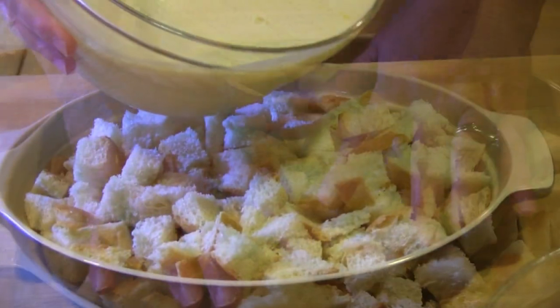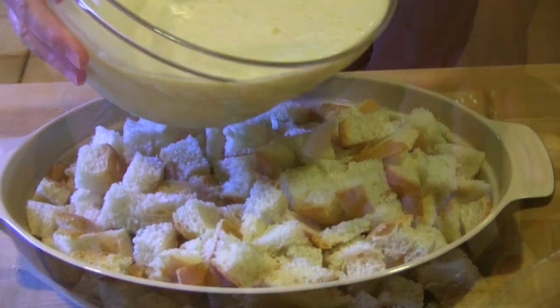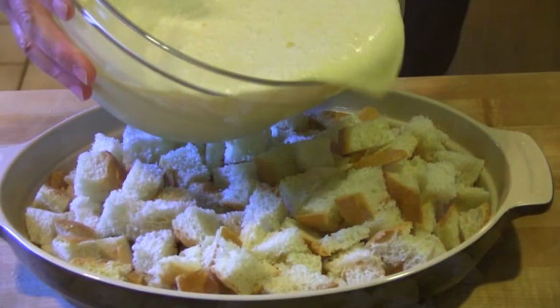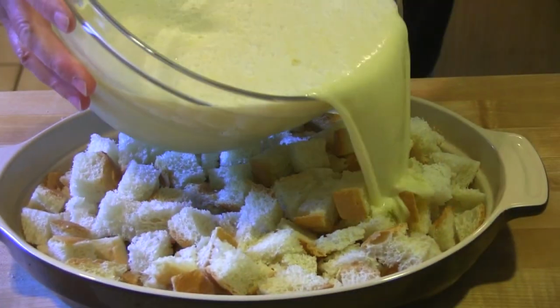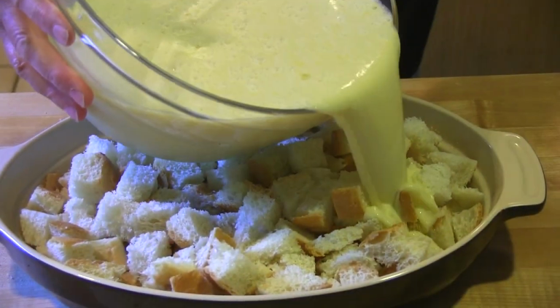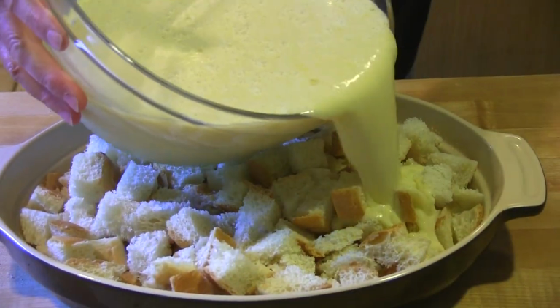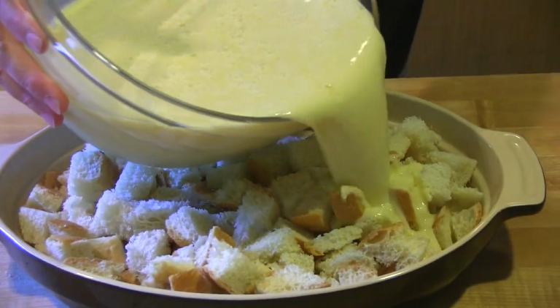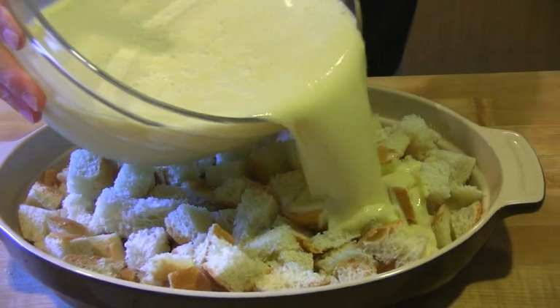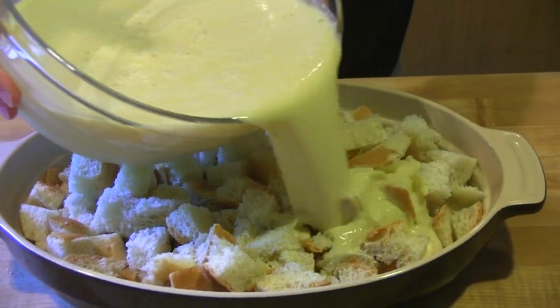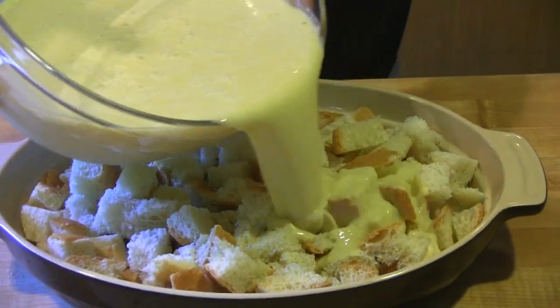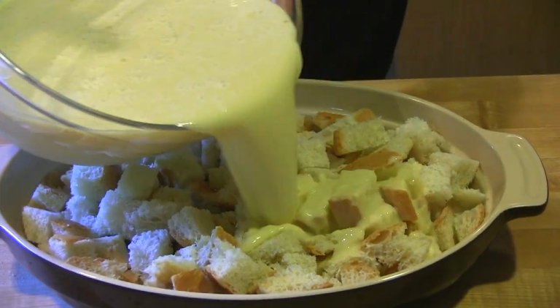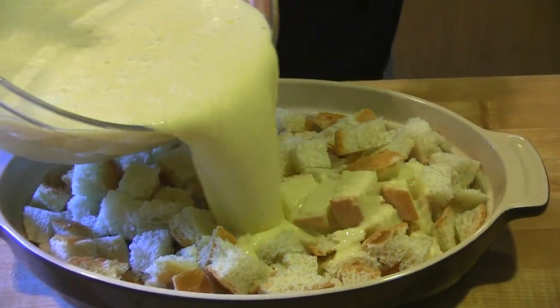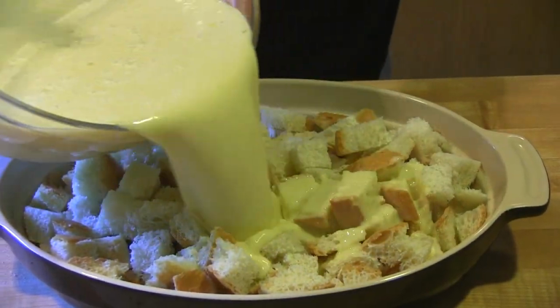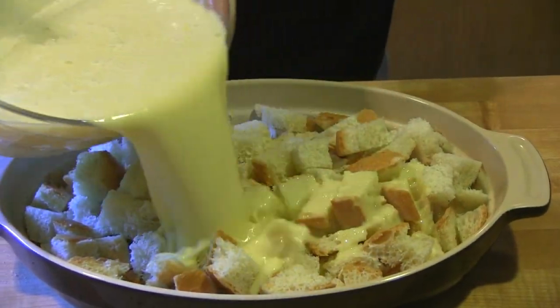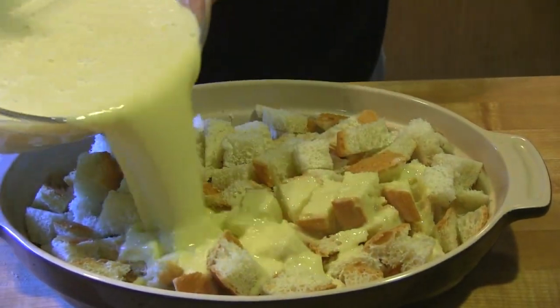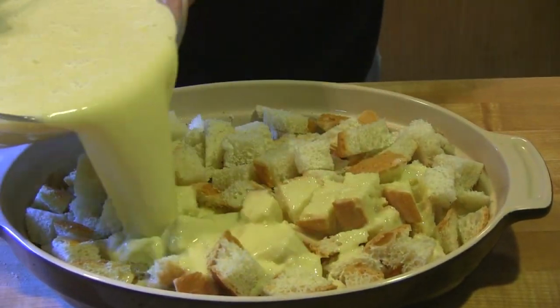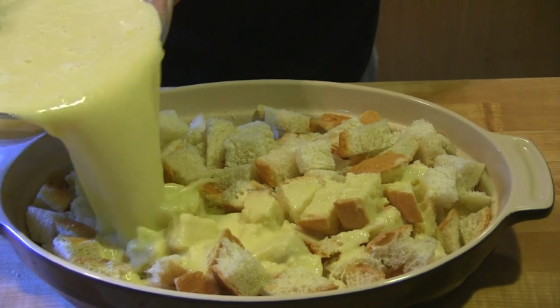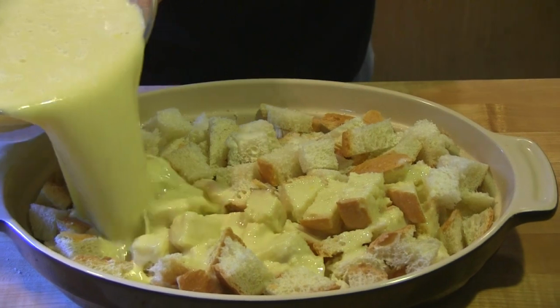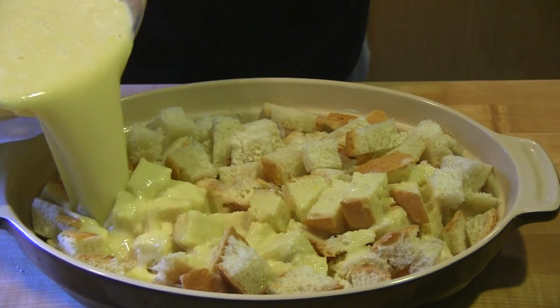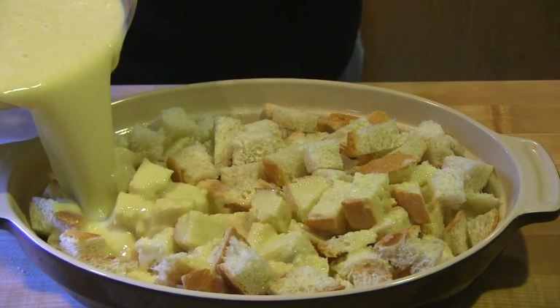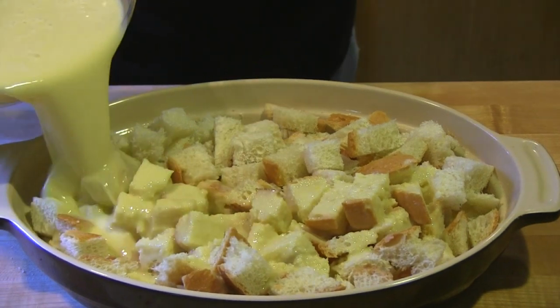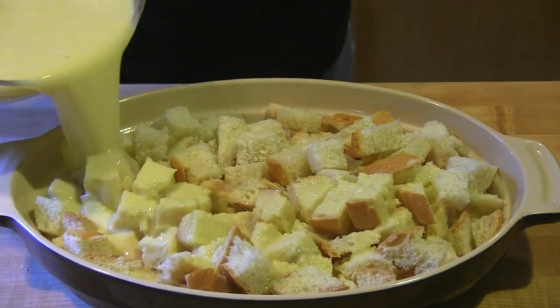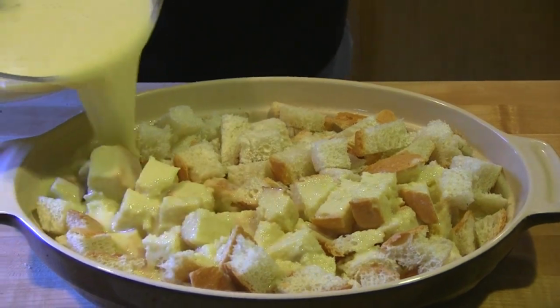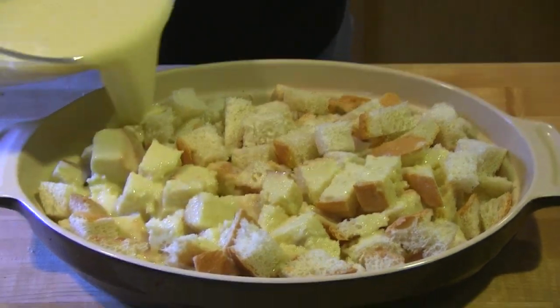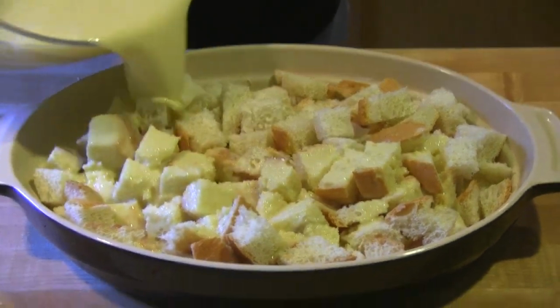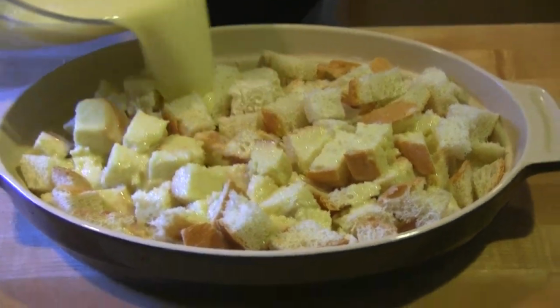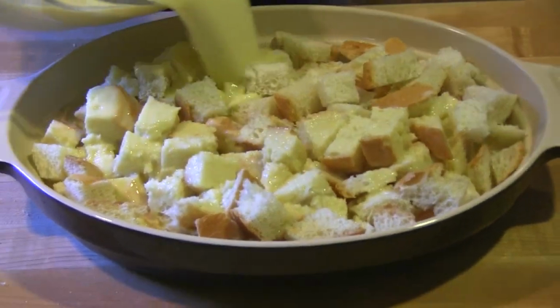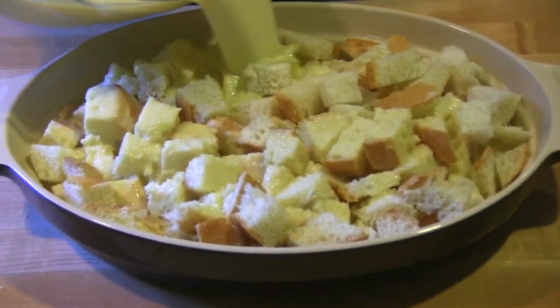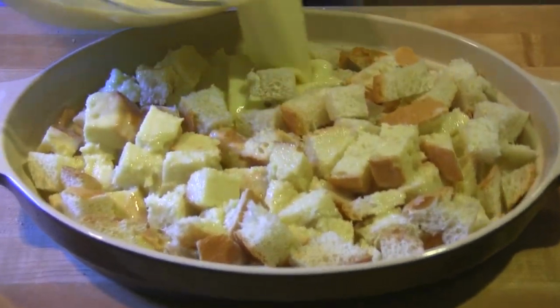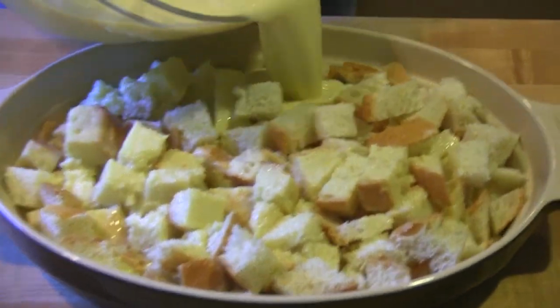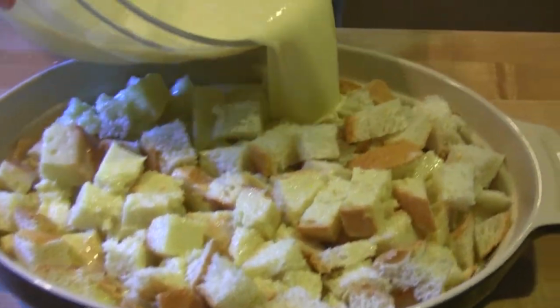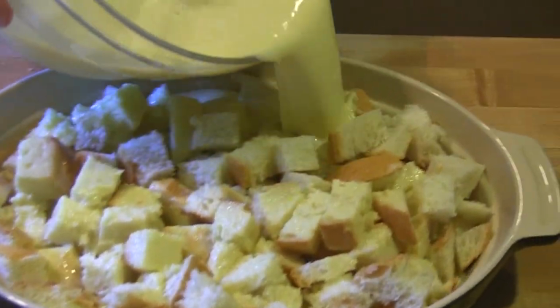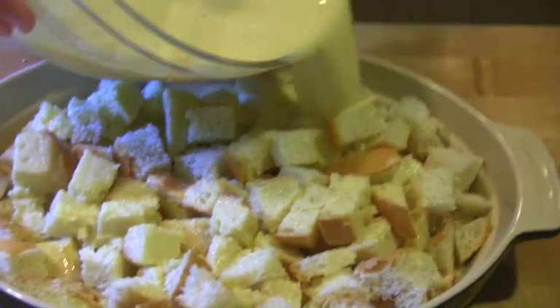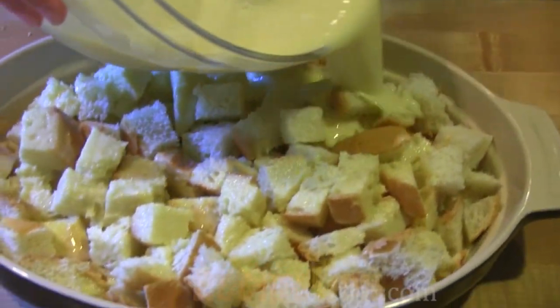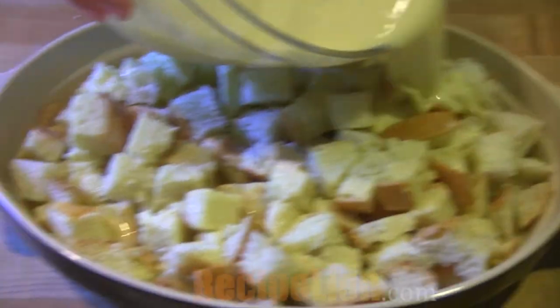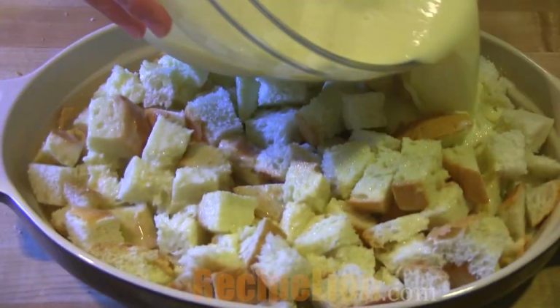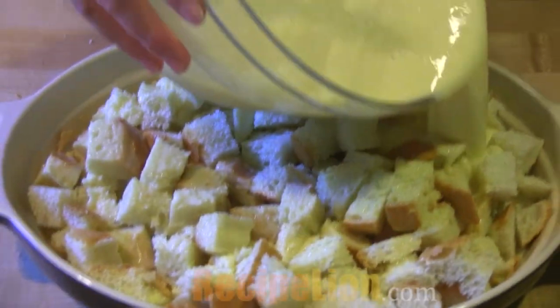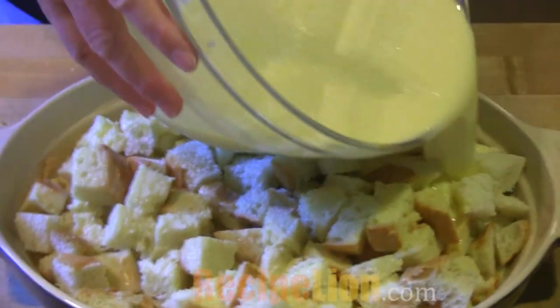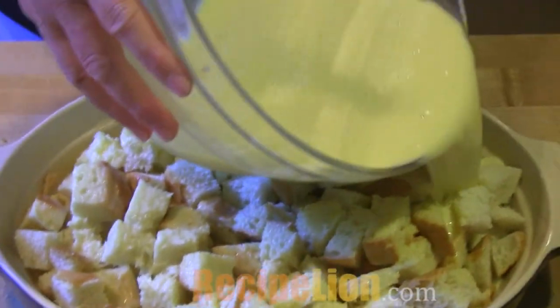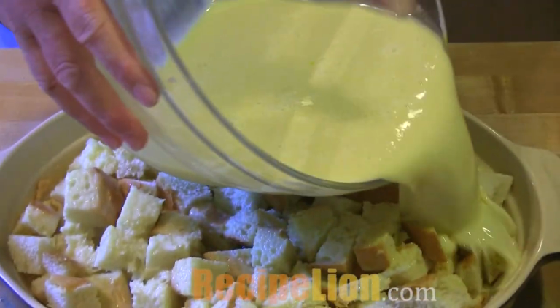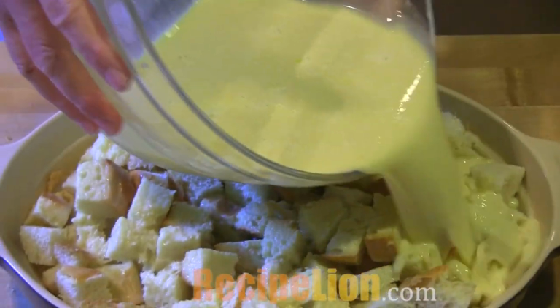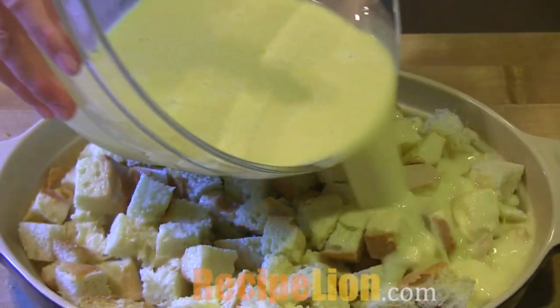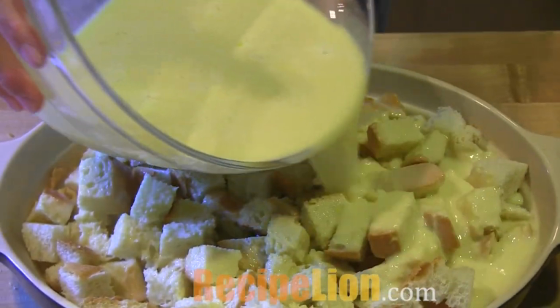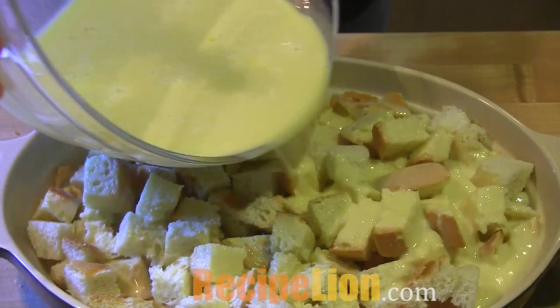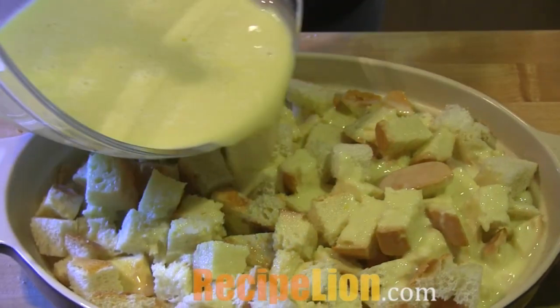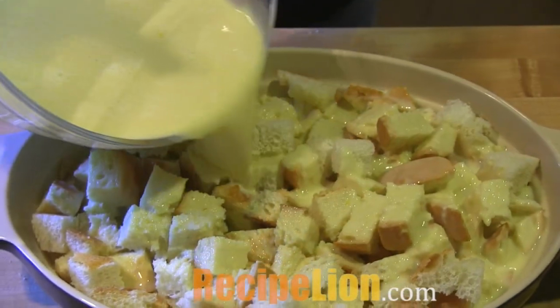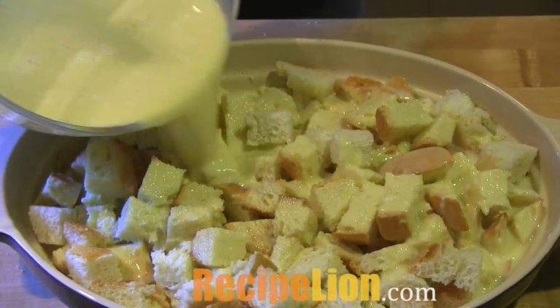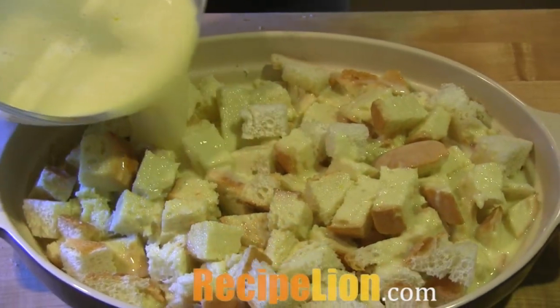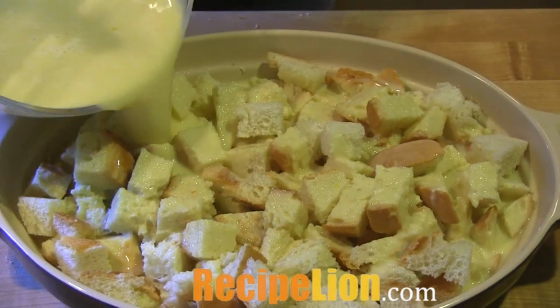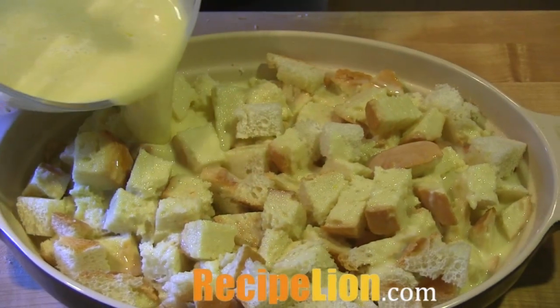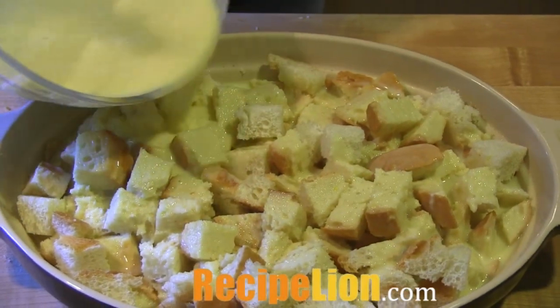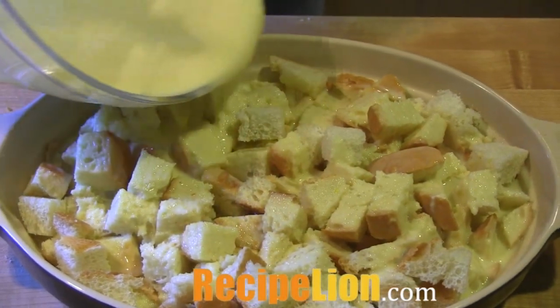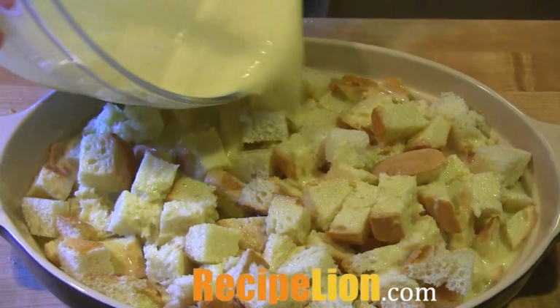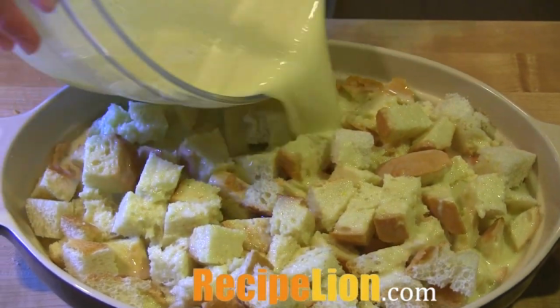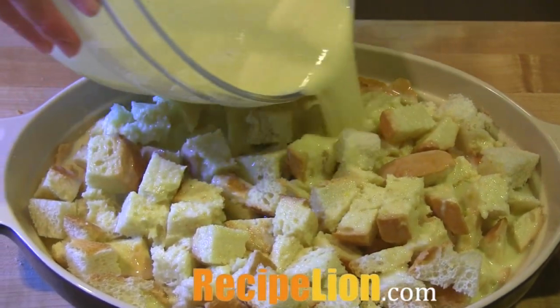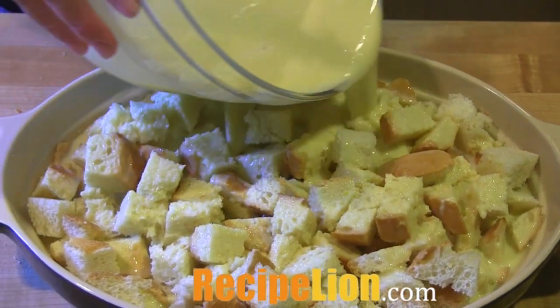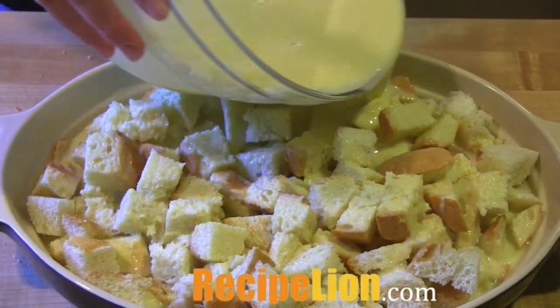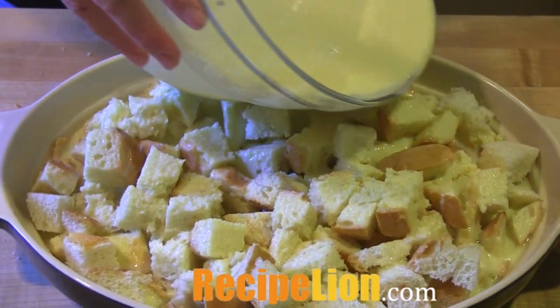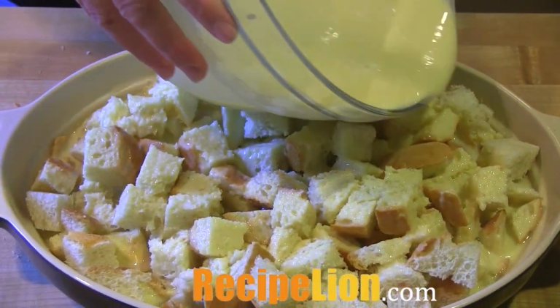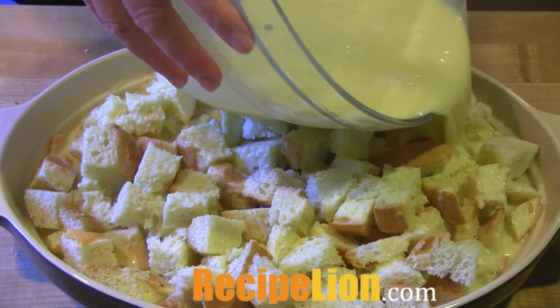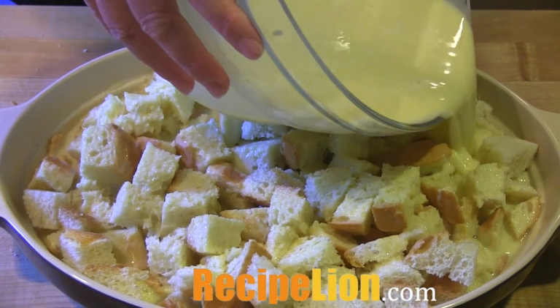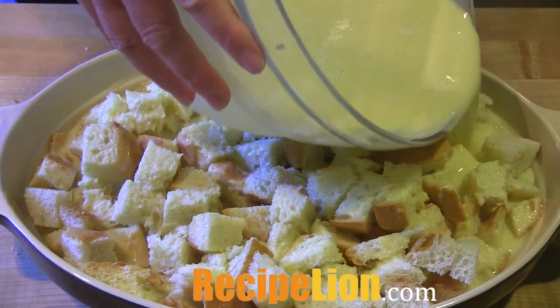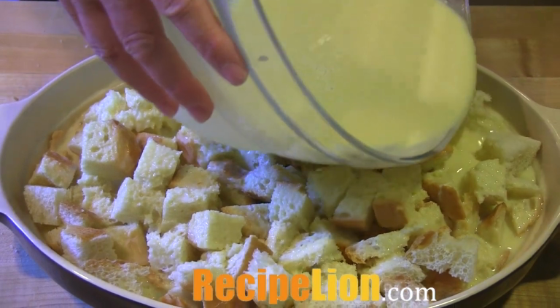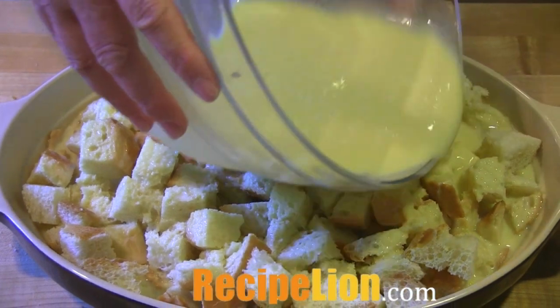Pour the egg batter and milk mixture all over the bread cubes, but don't worry if some are more wet than others. They'll all soak up the liquid over time.